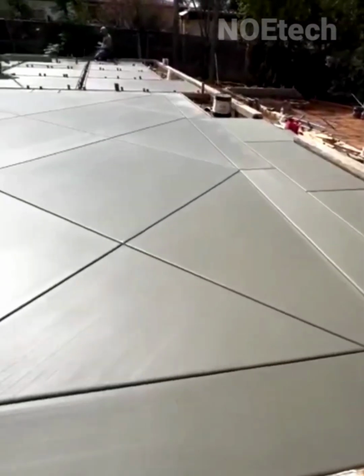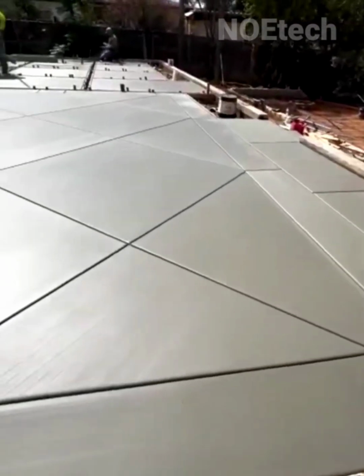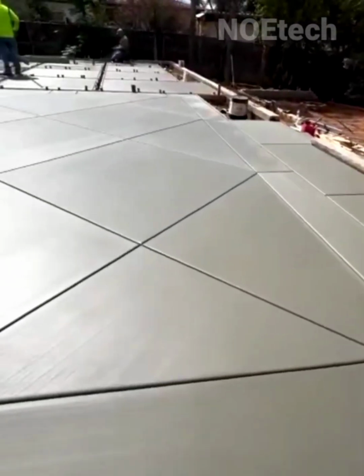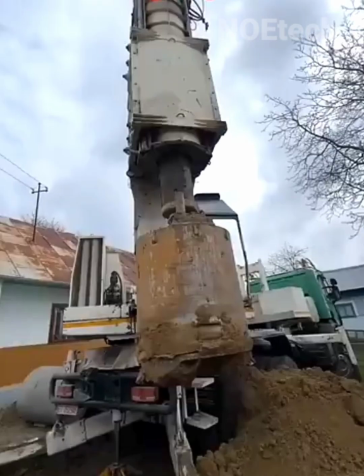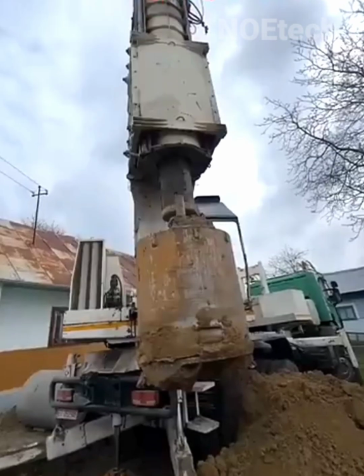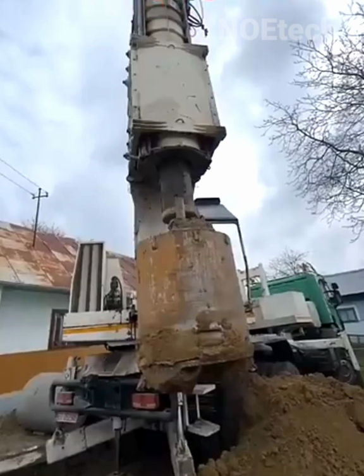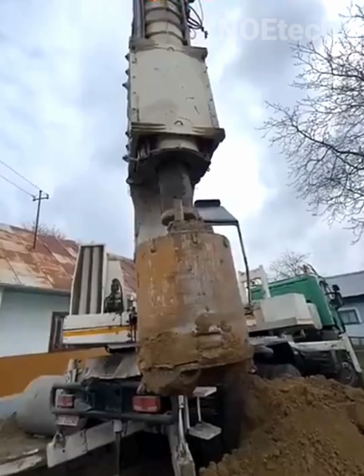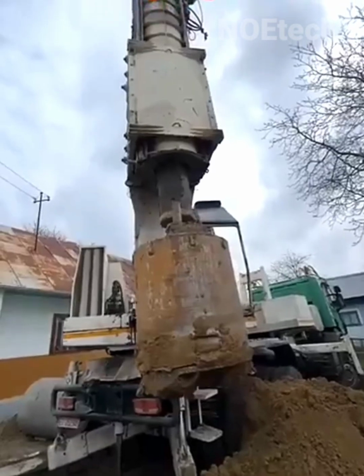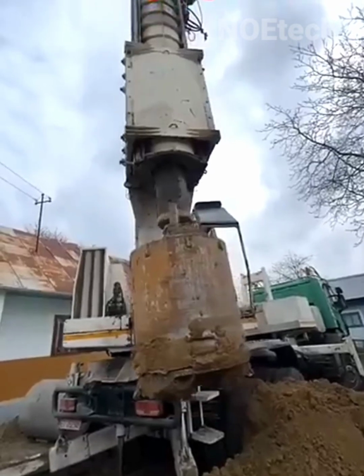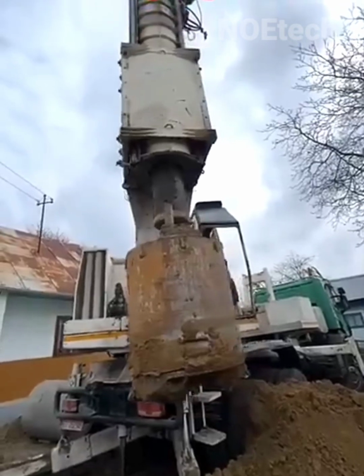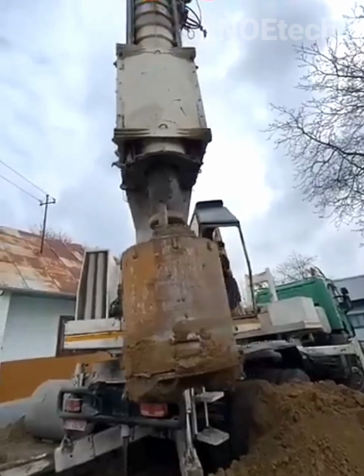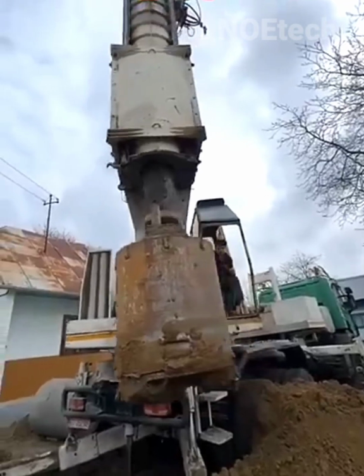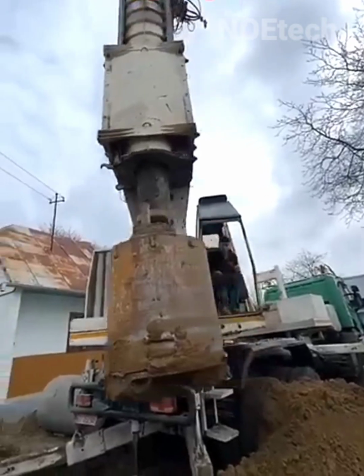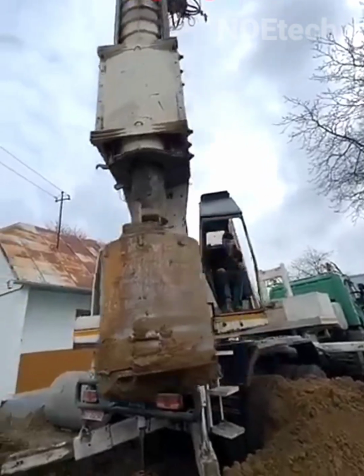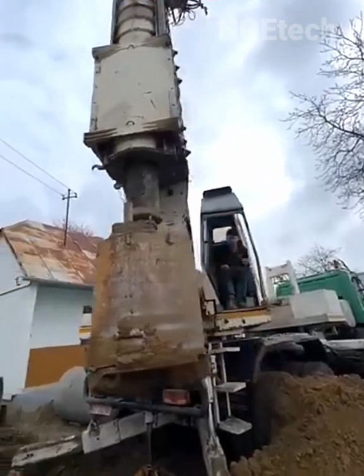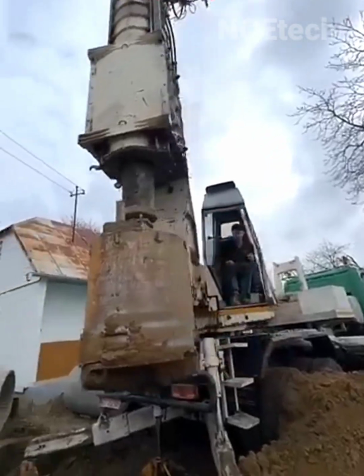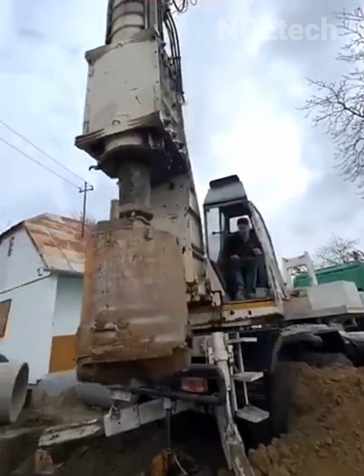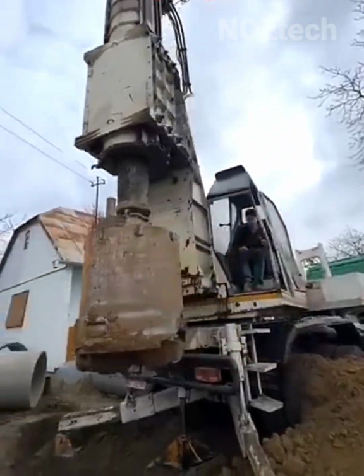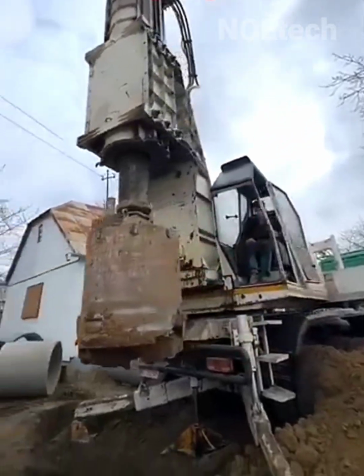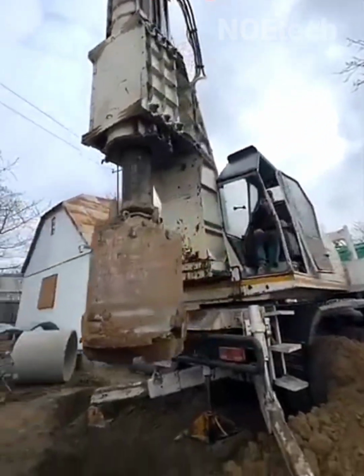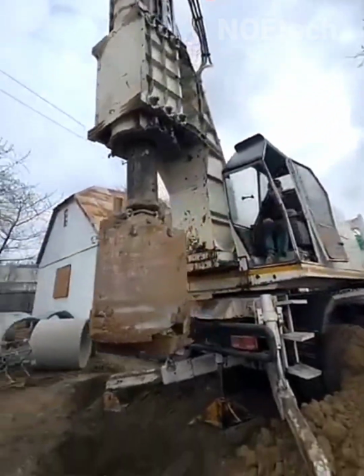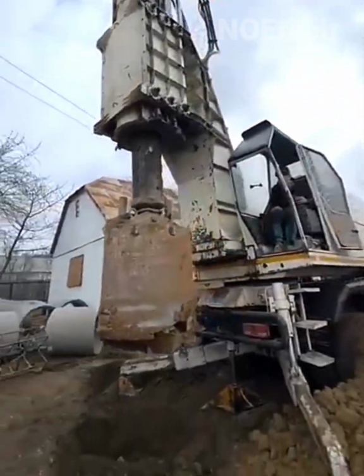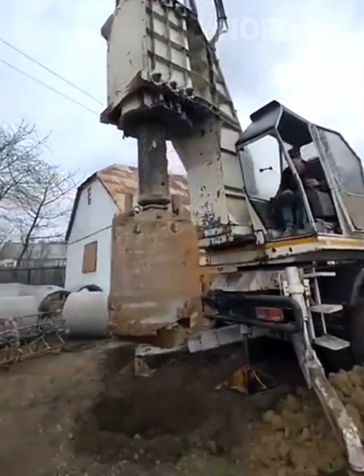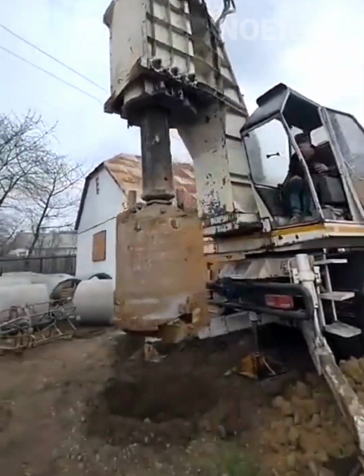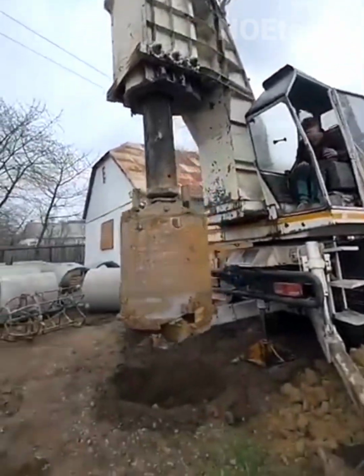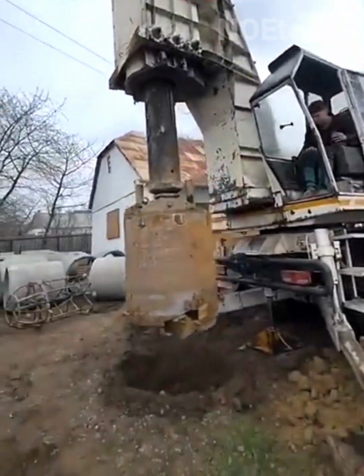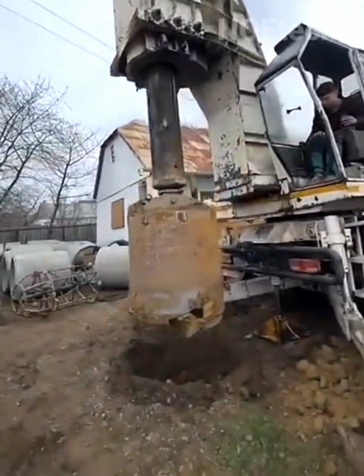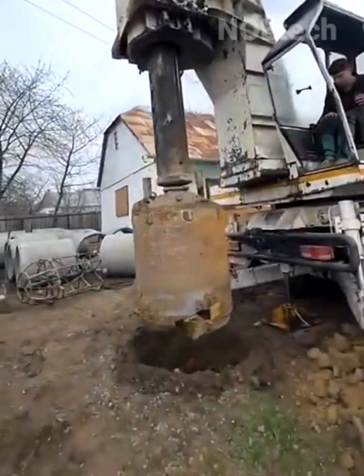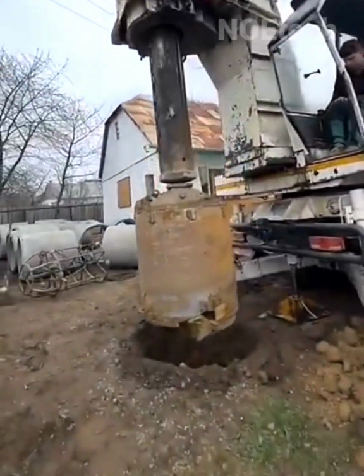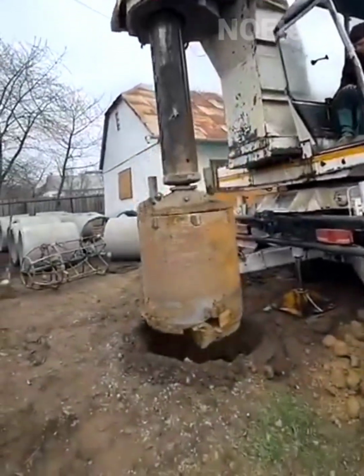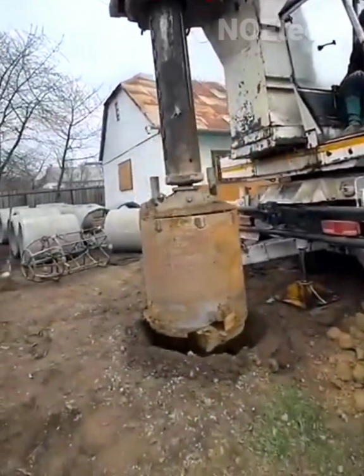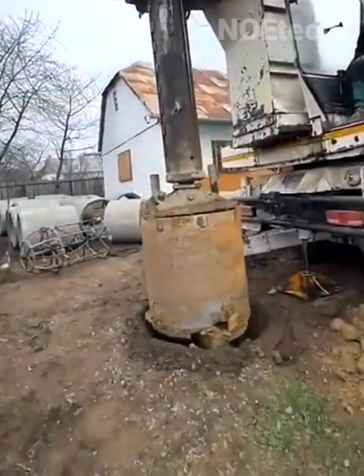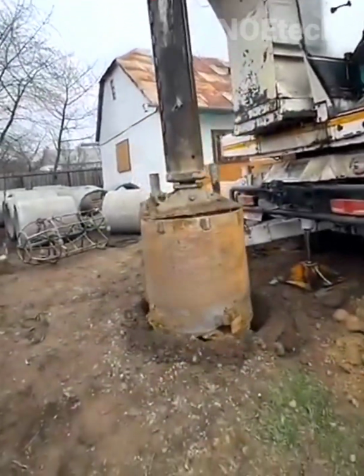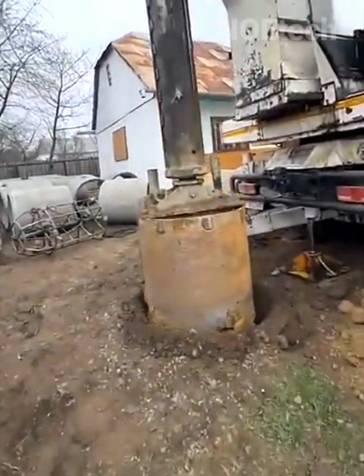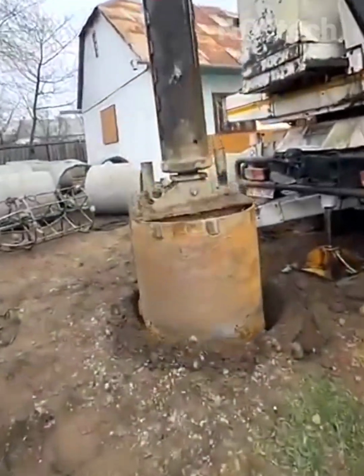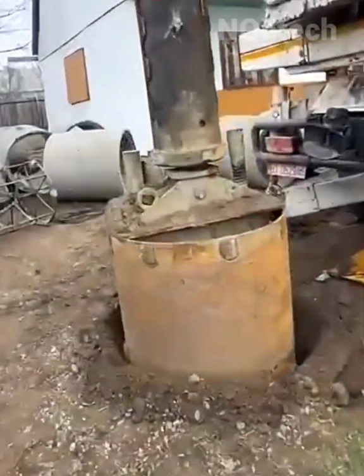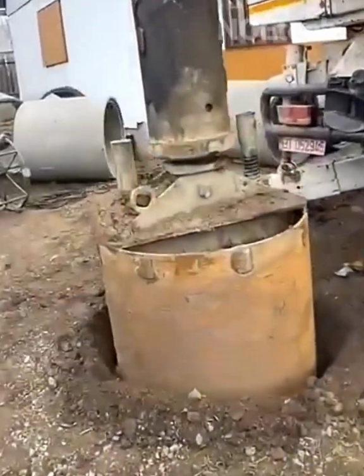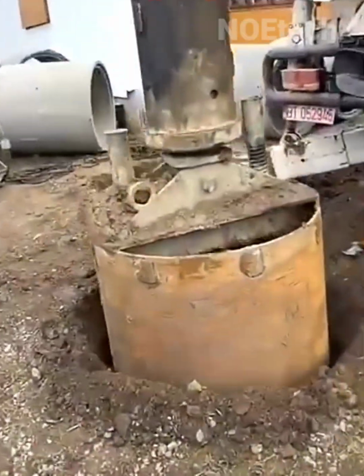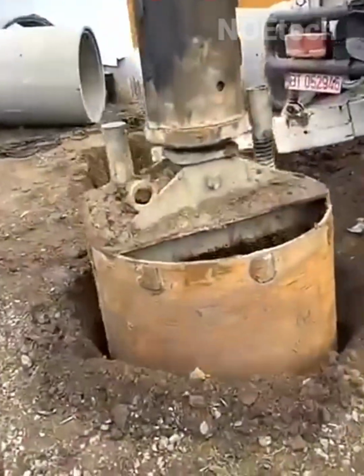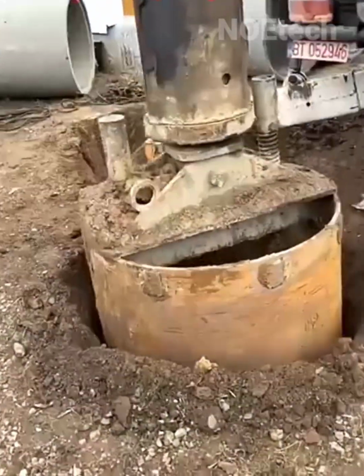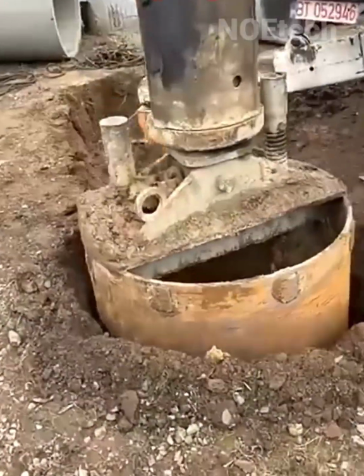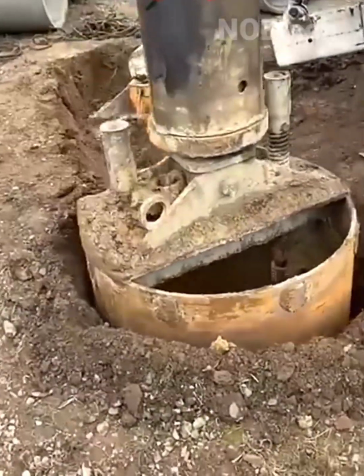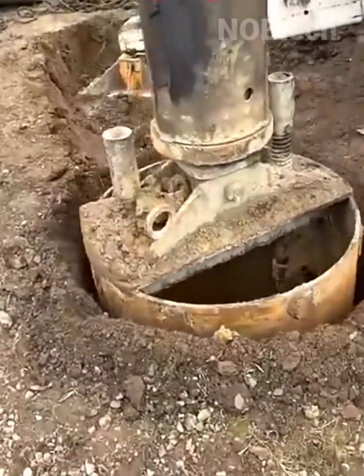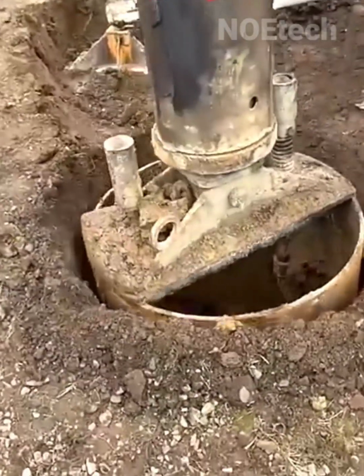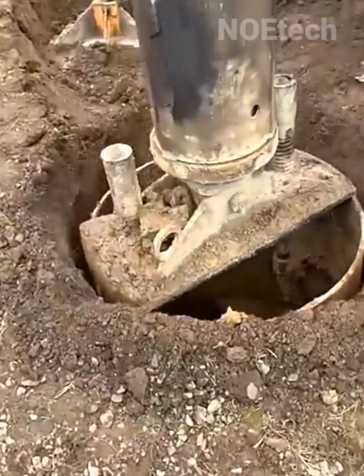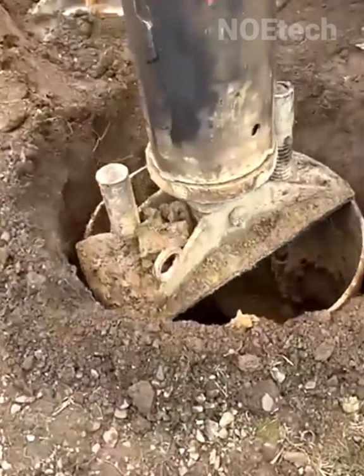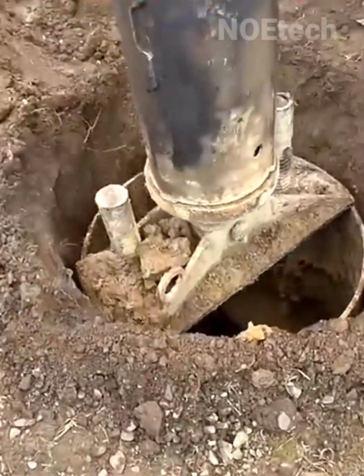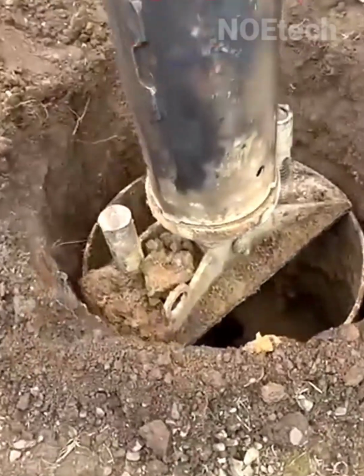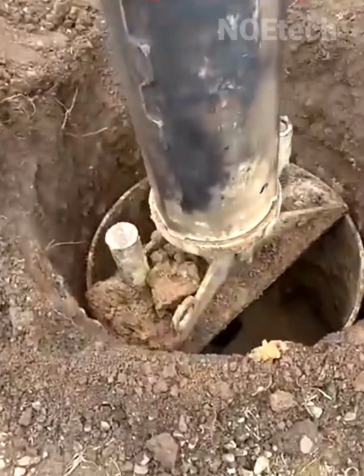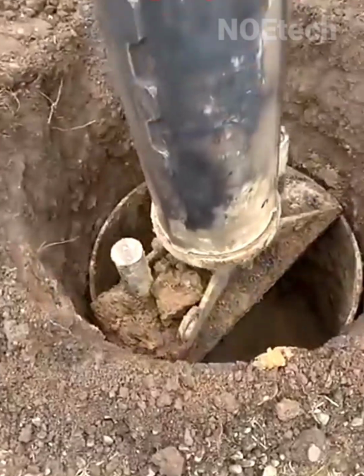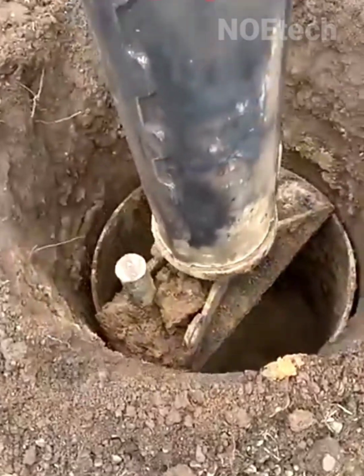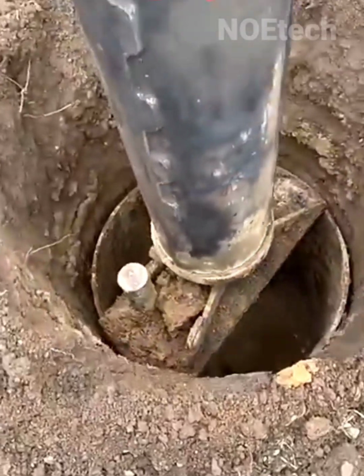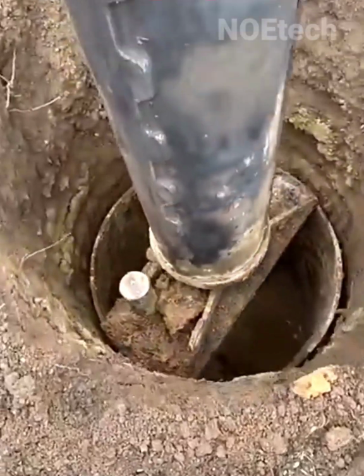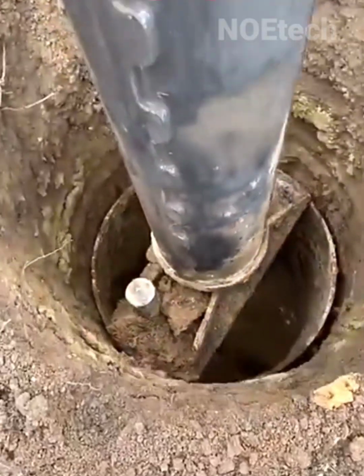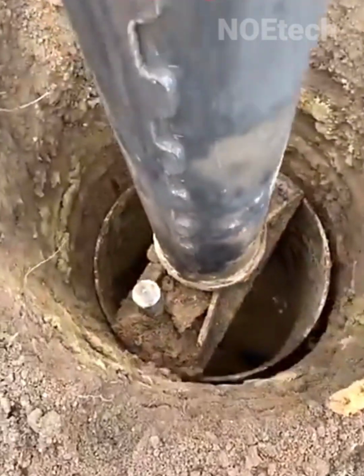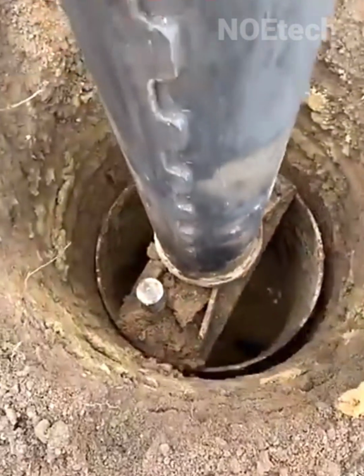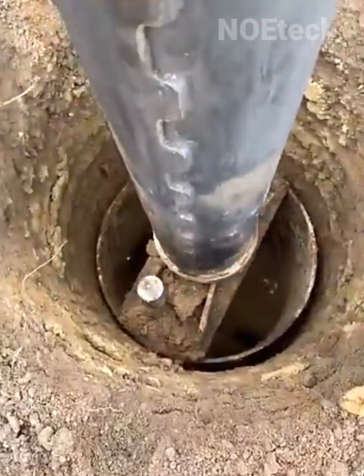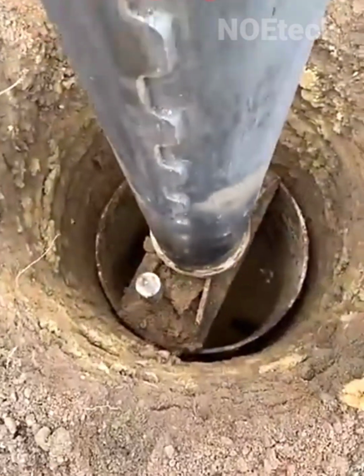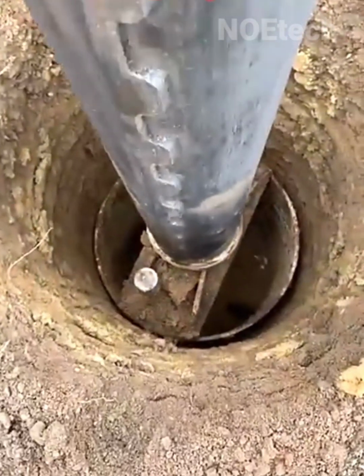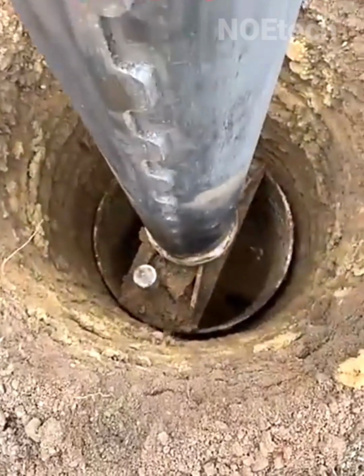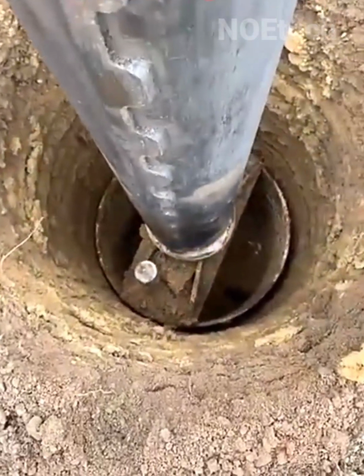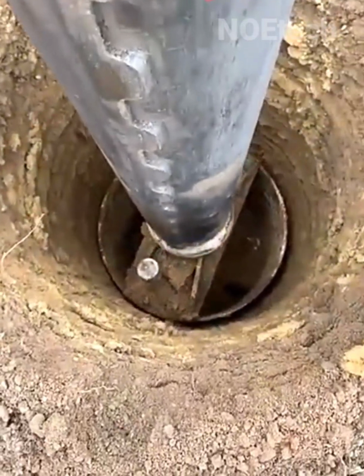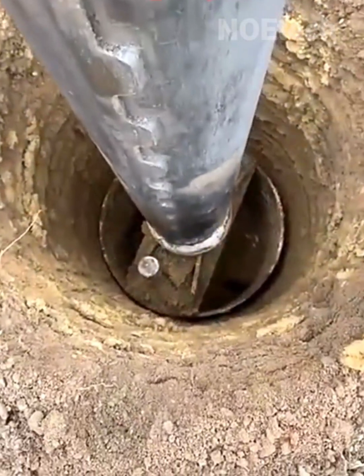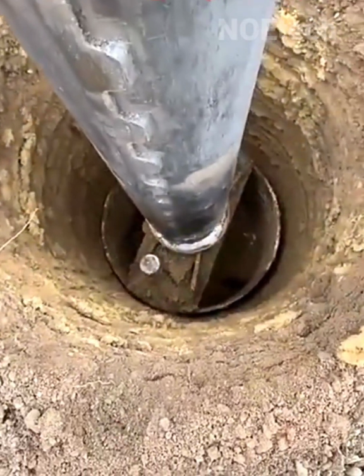The device's ability to drill holes and lift soil on this construction project is undeniable. It's strong and intelligent.